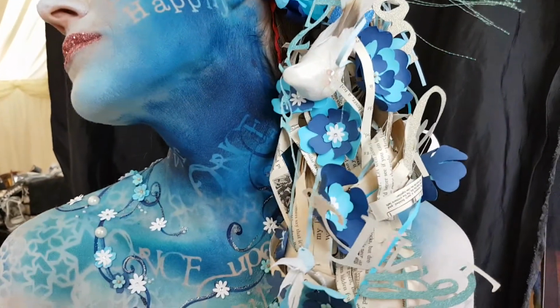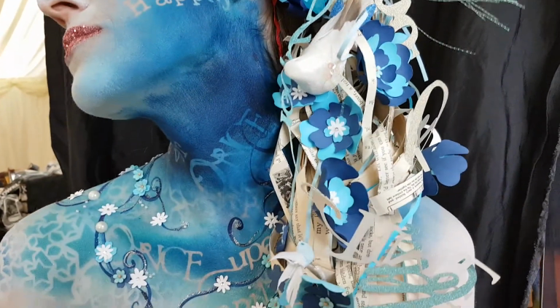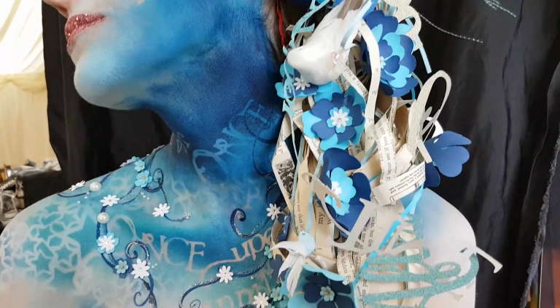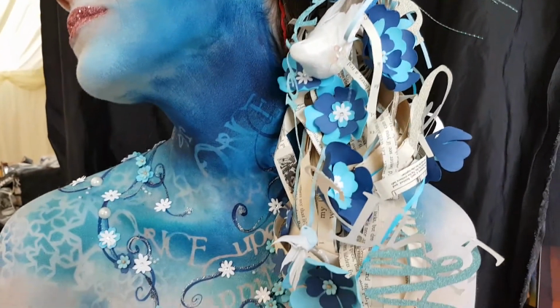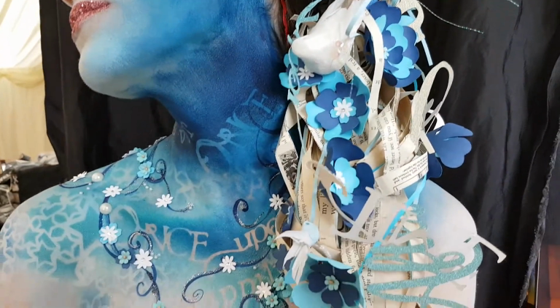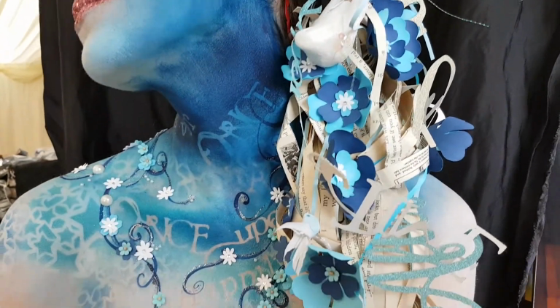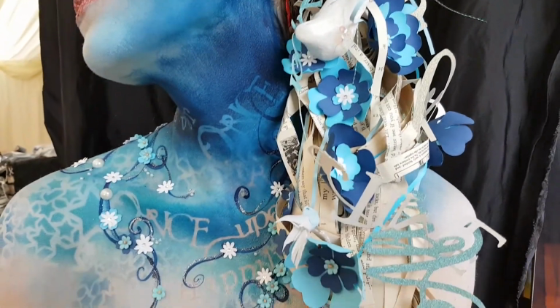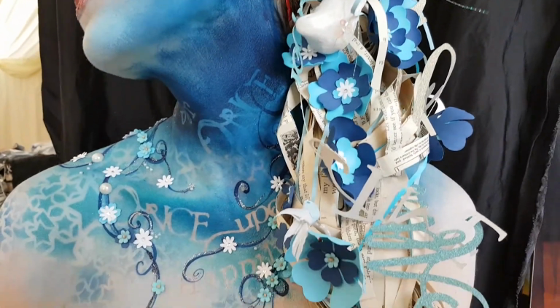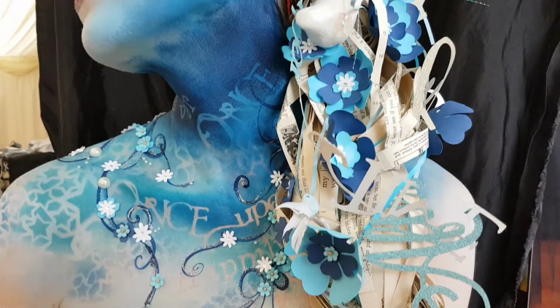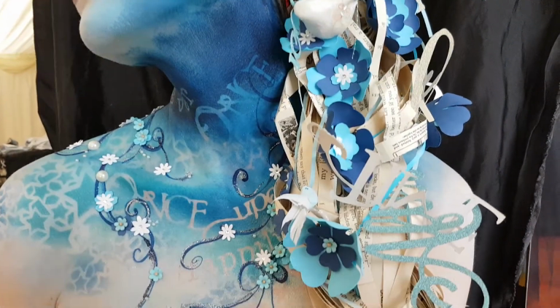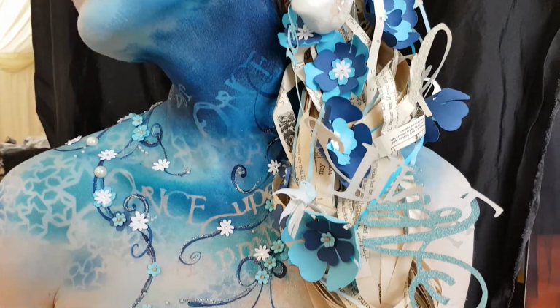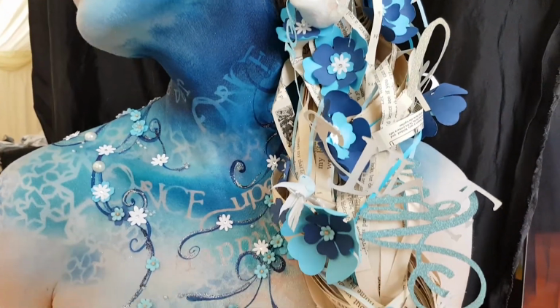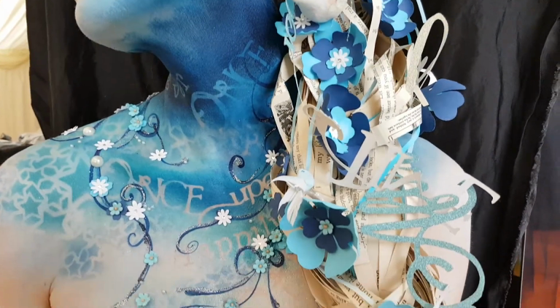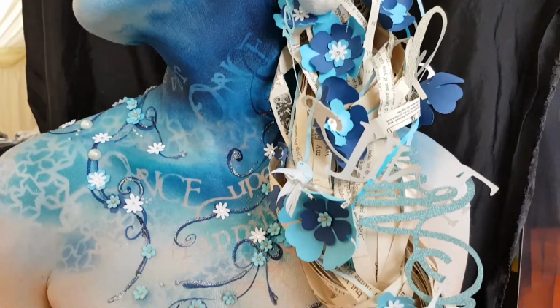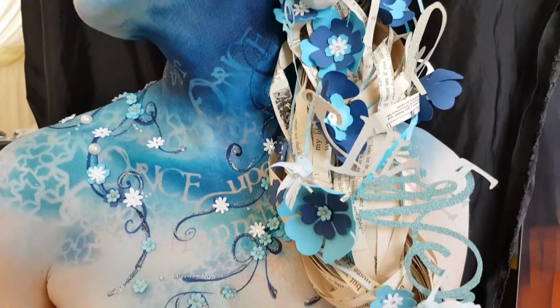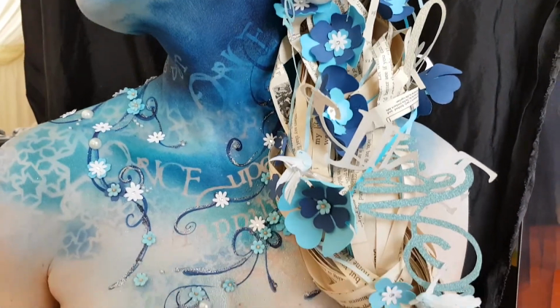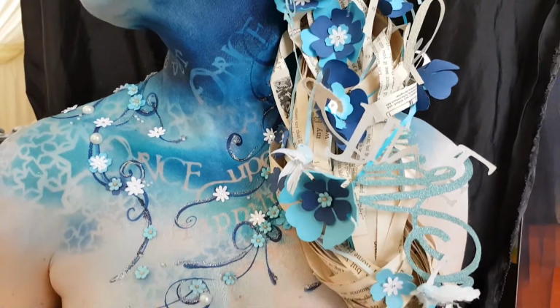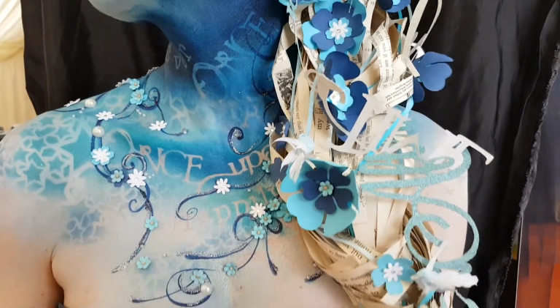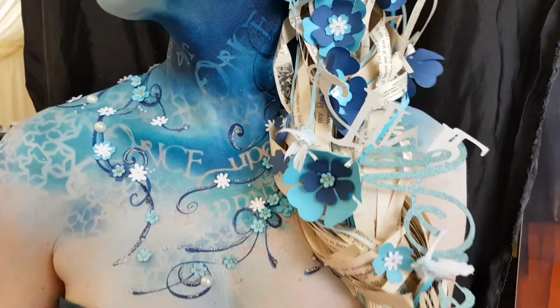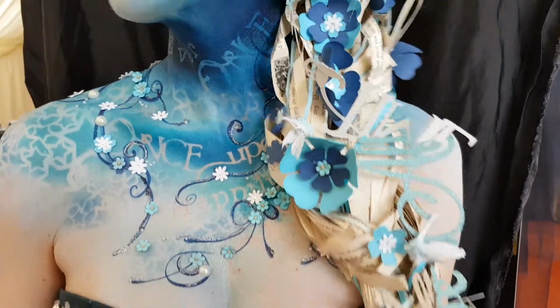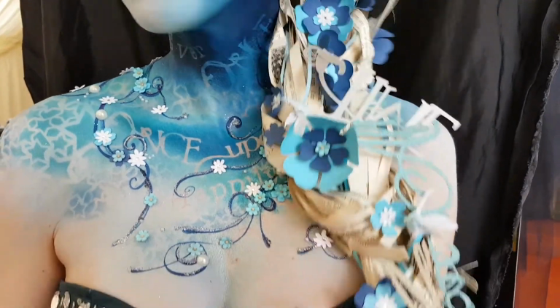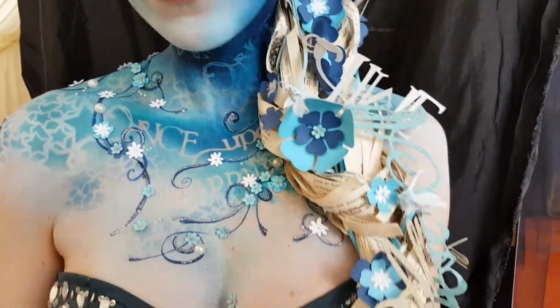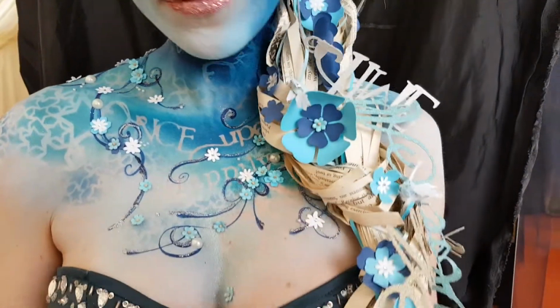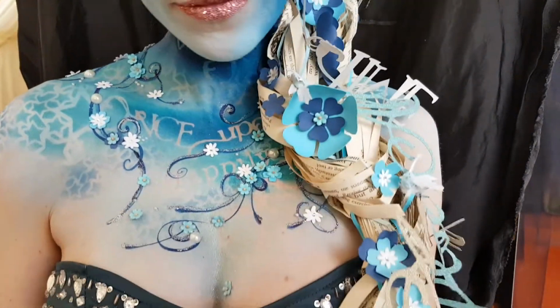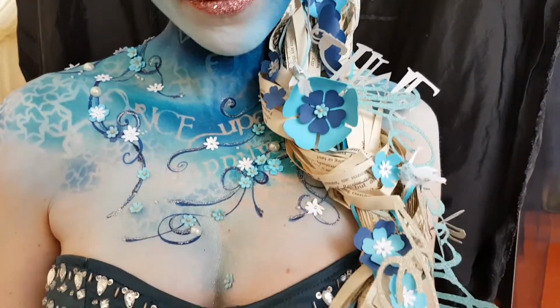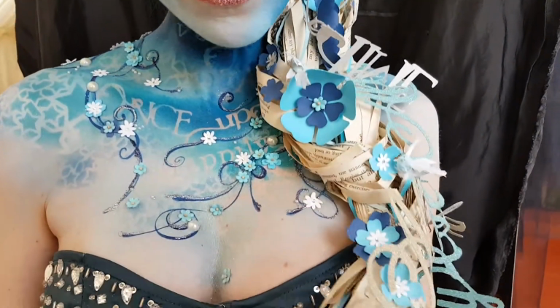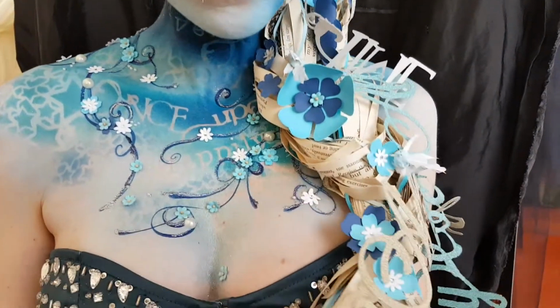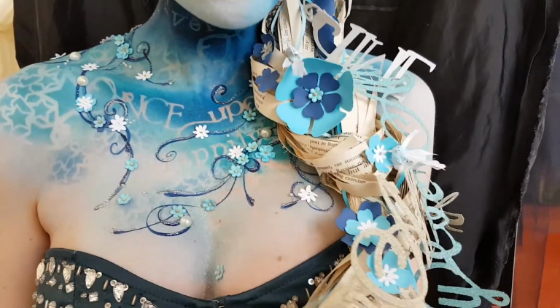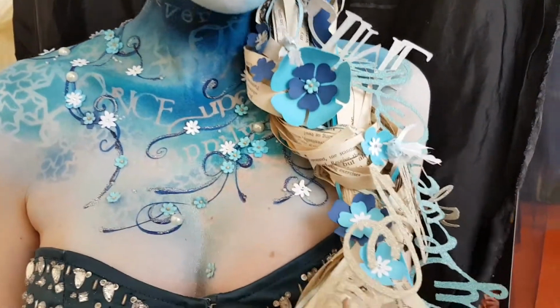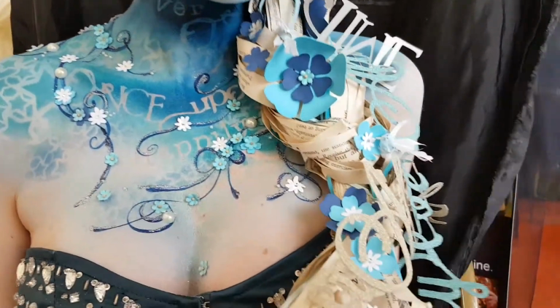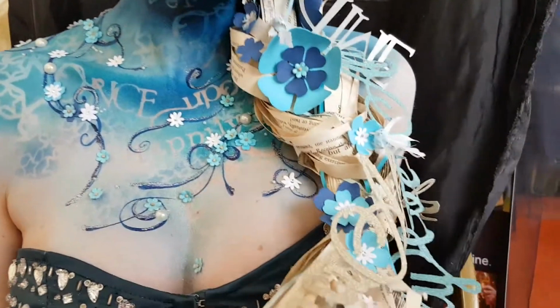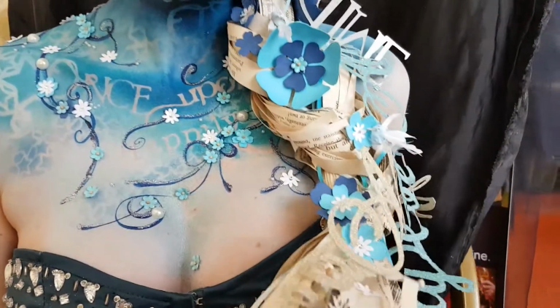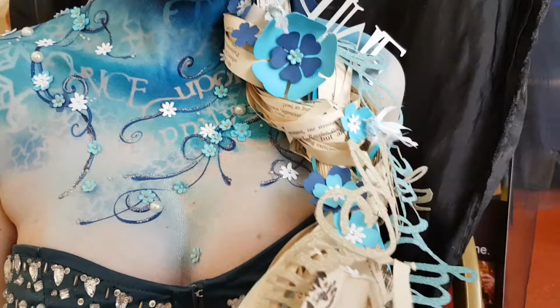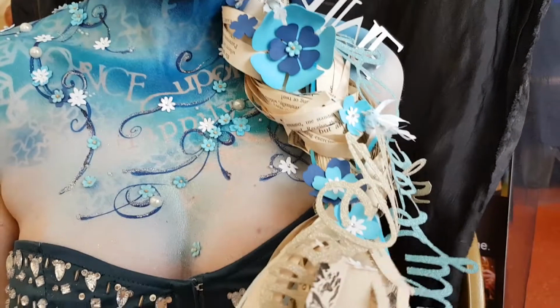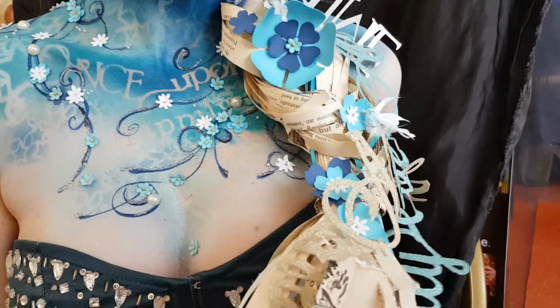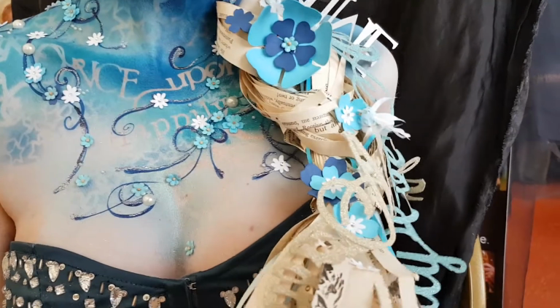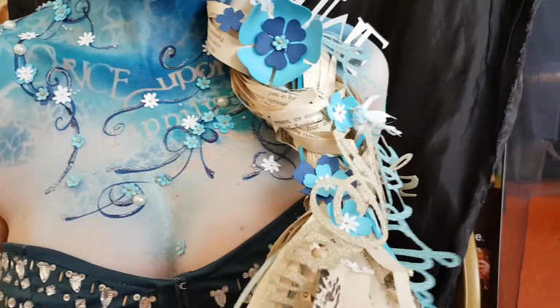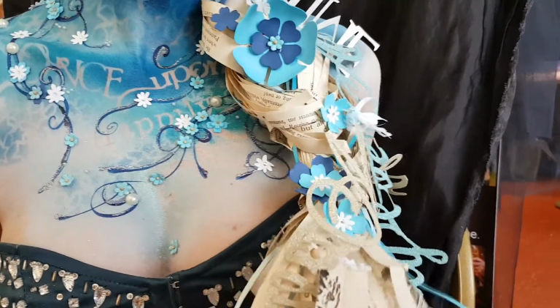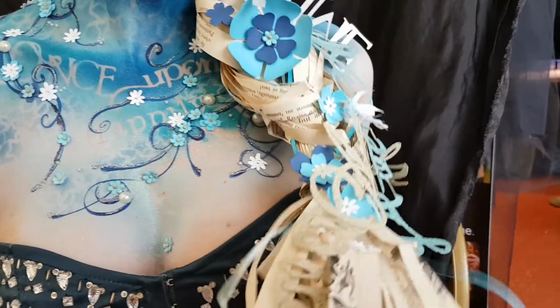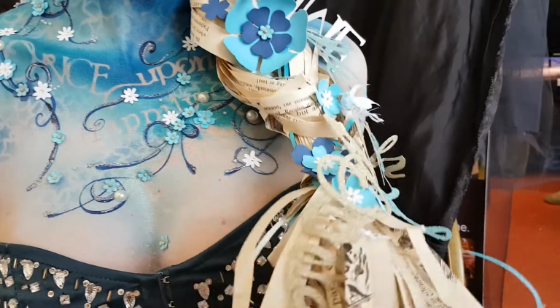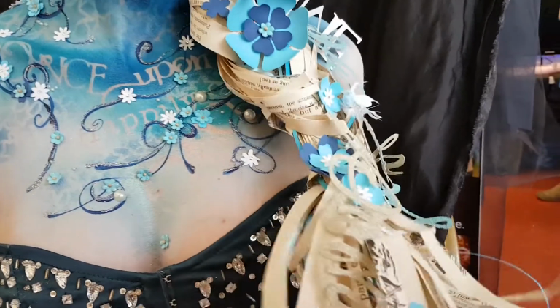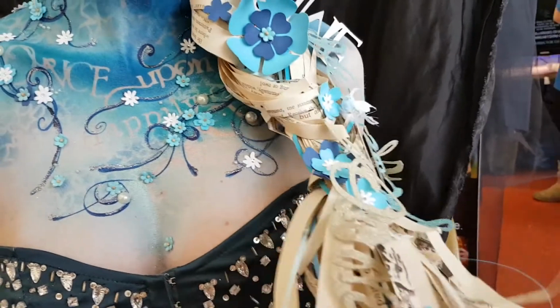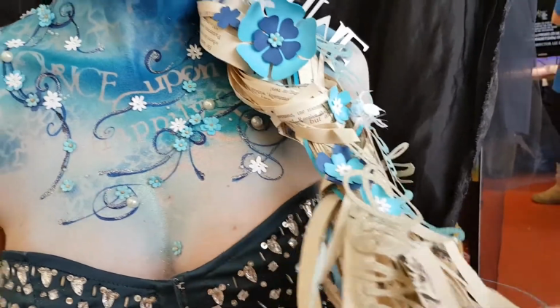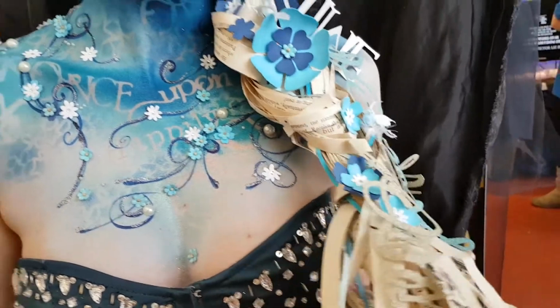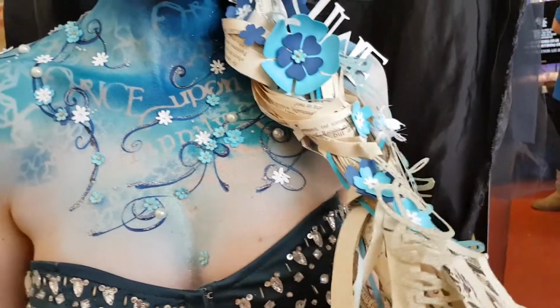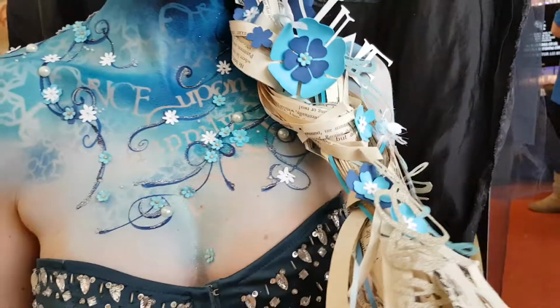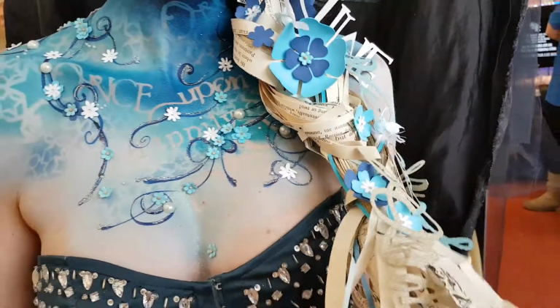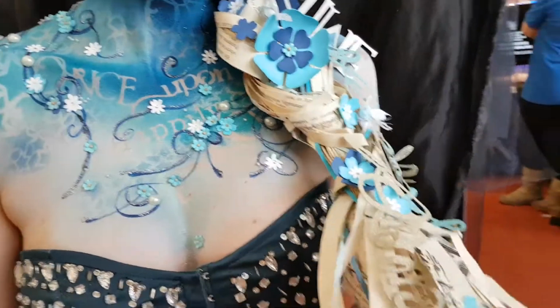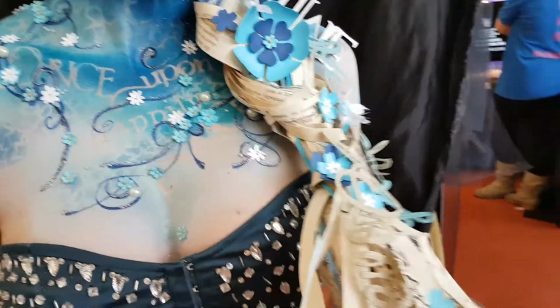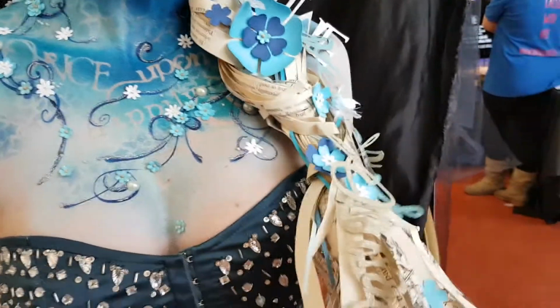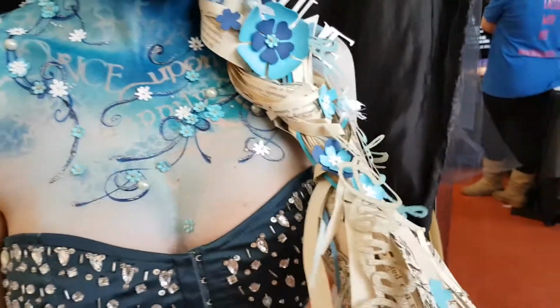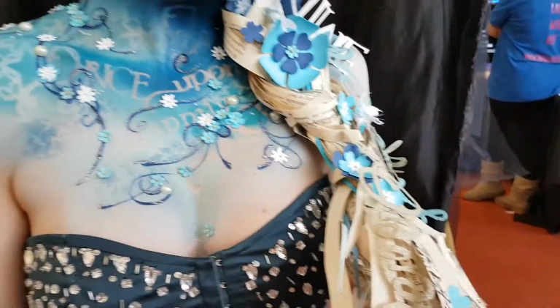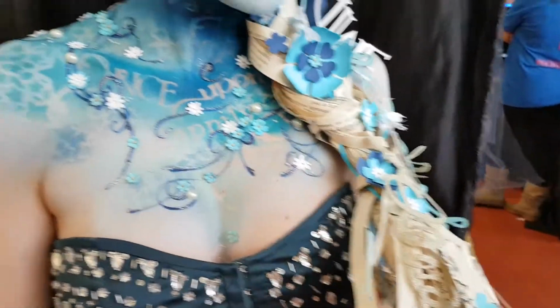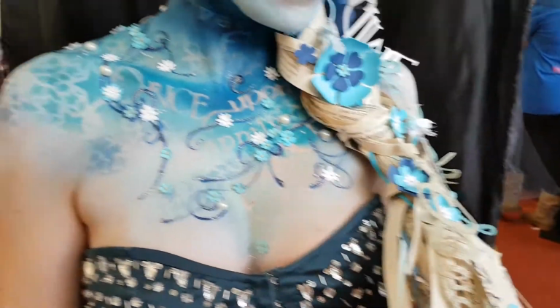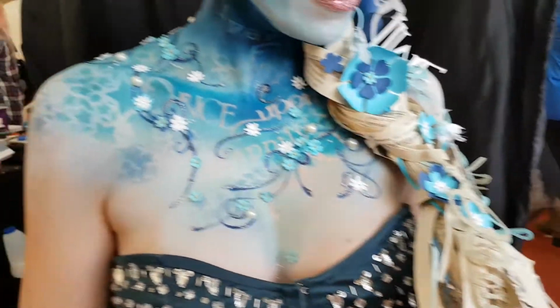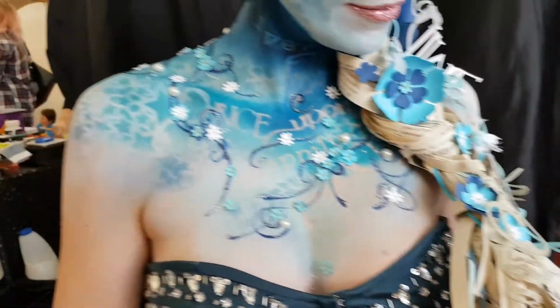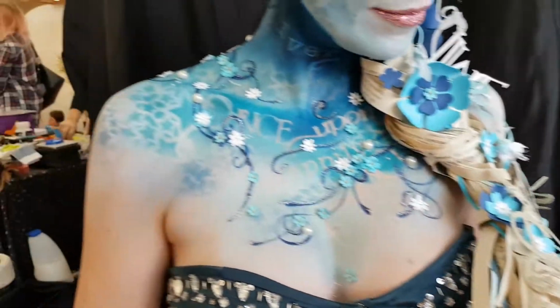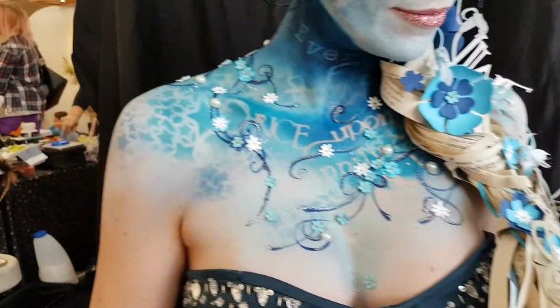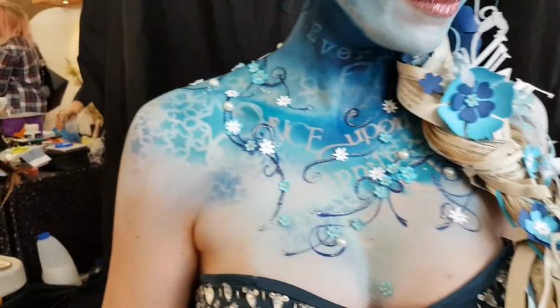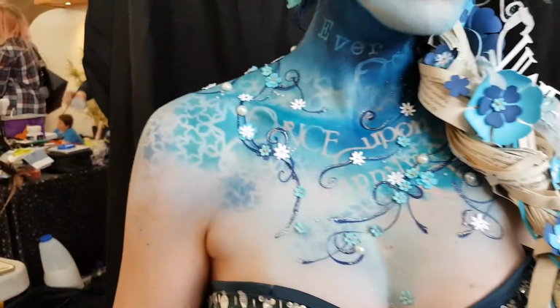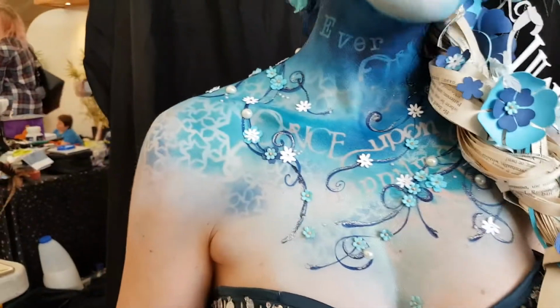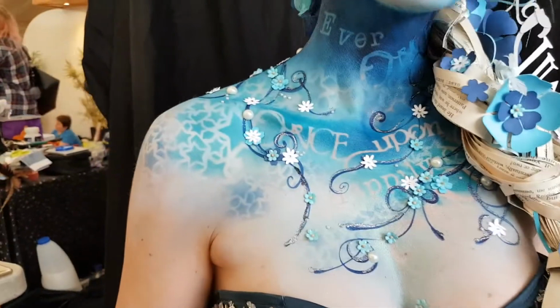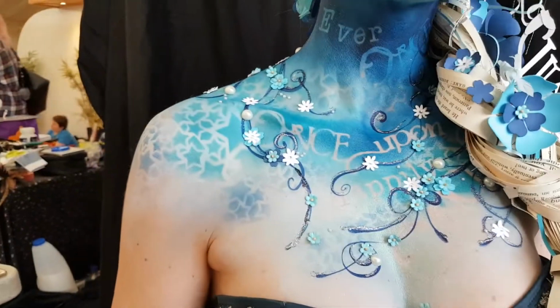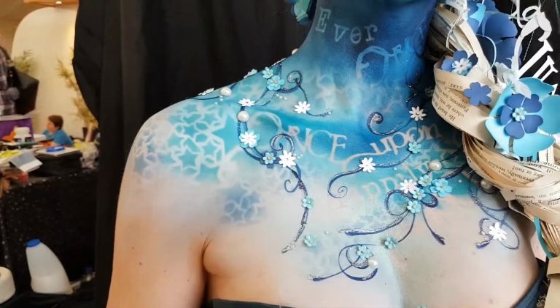The wig itself is made from vintage books — two vintage books actually. I think one was a scouting book from the 1940s and the other was a storybook.